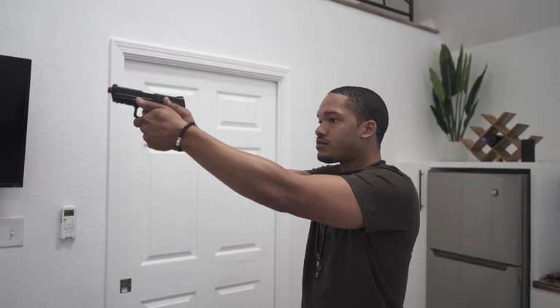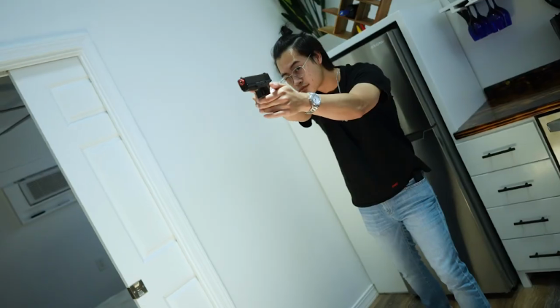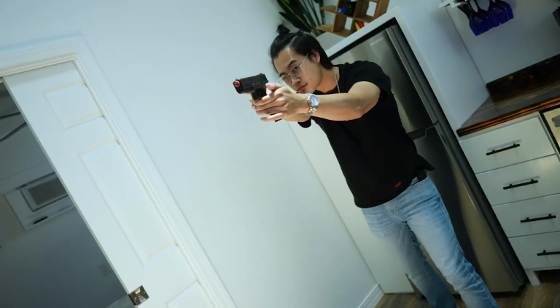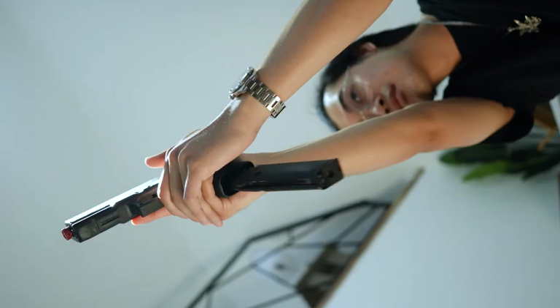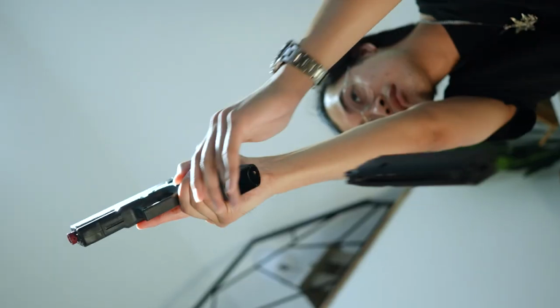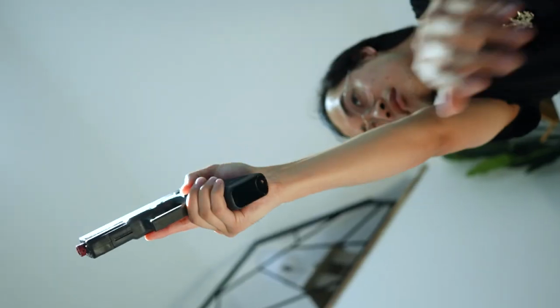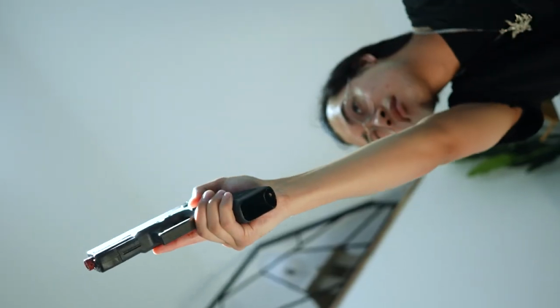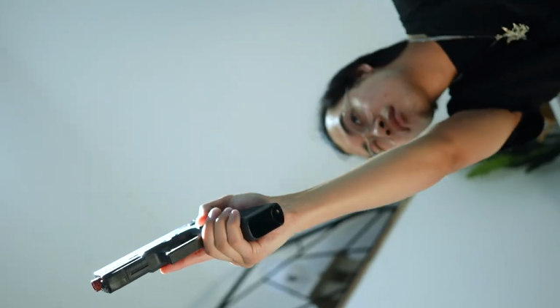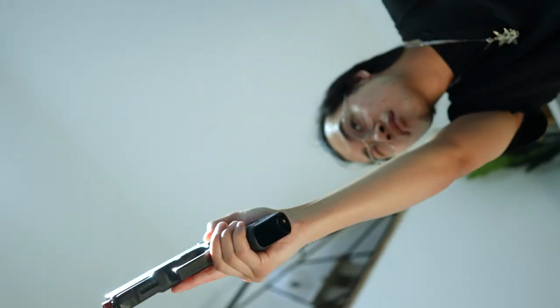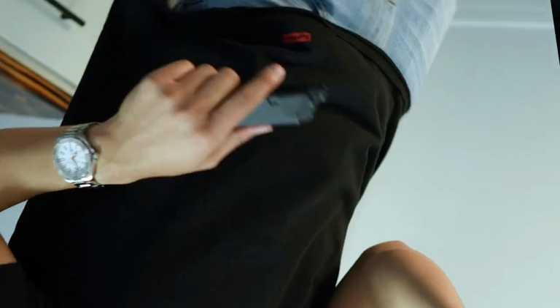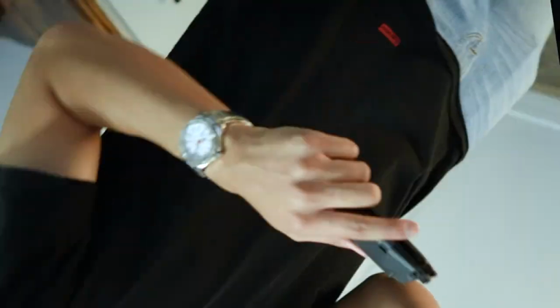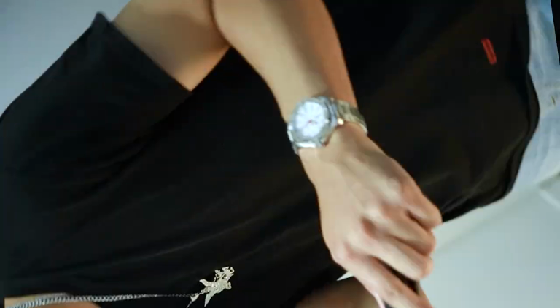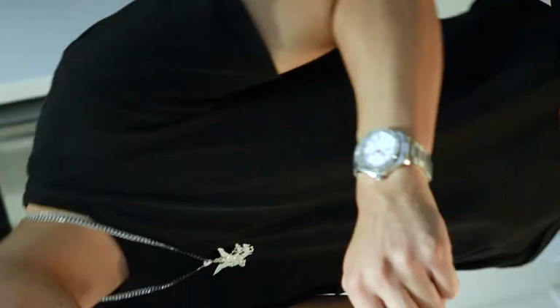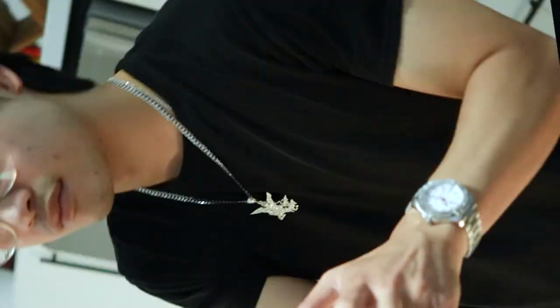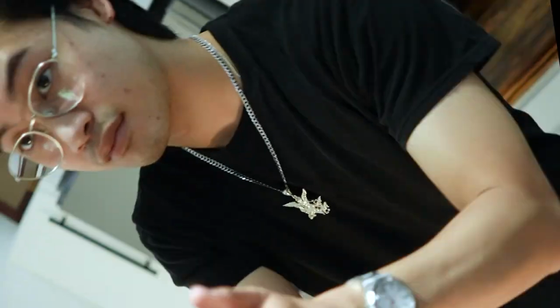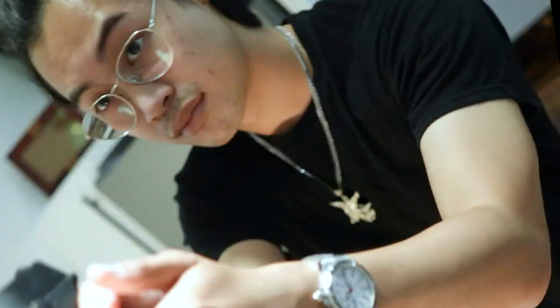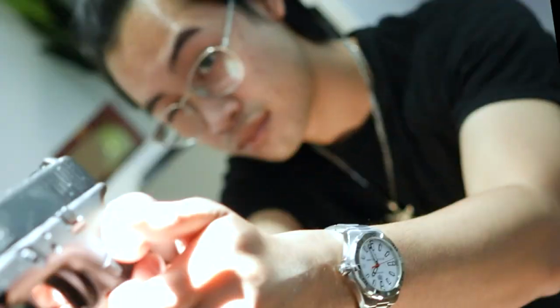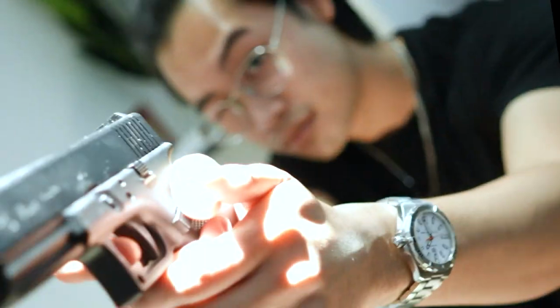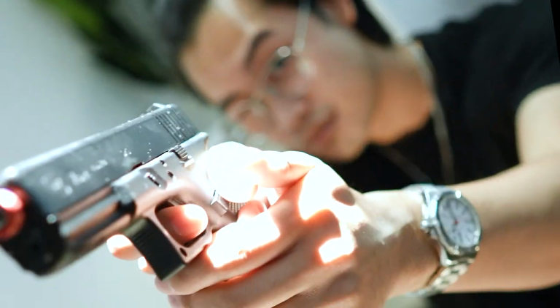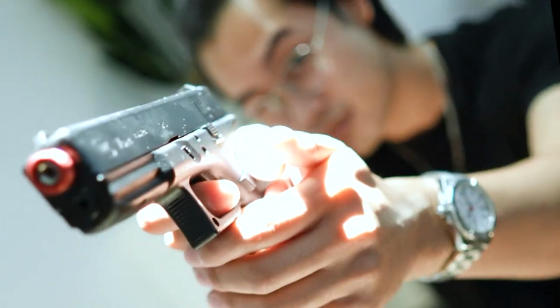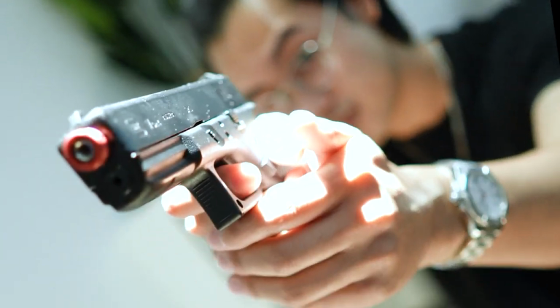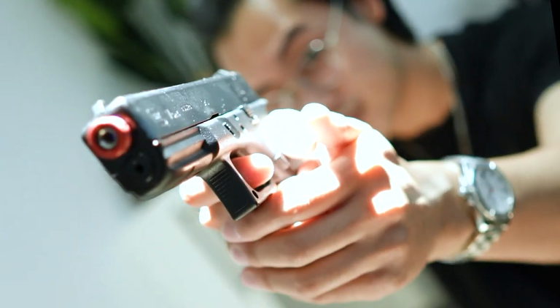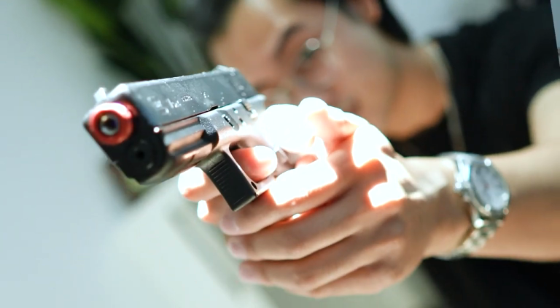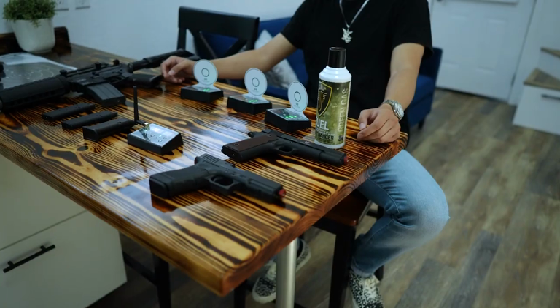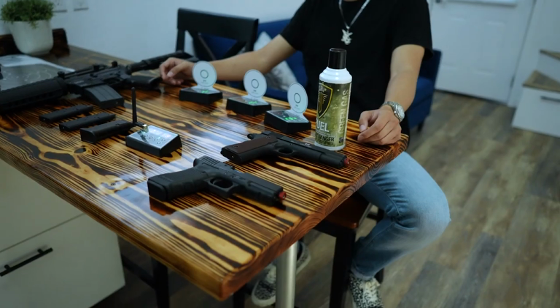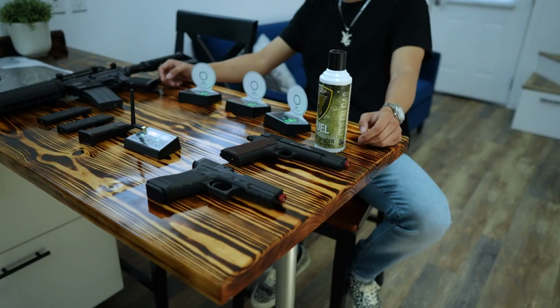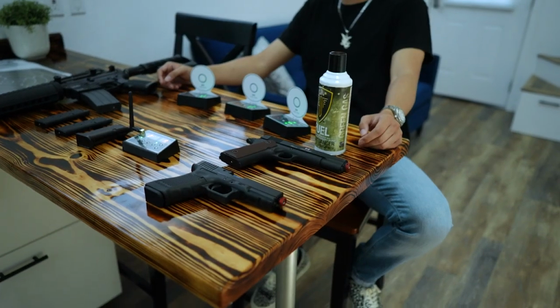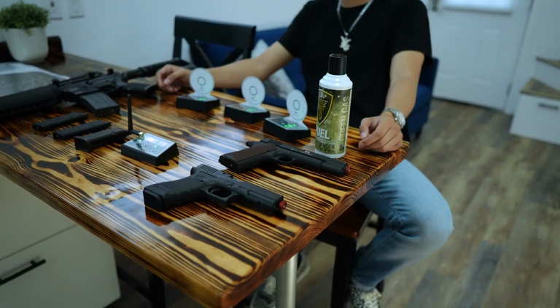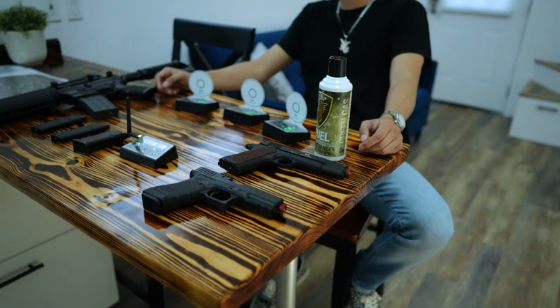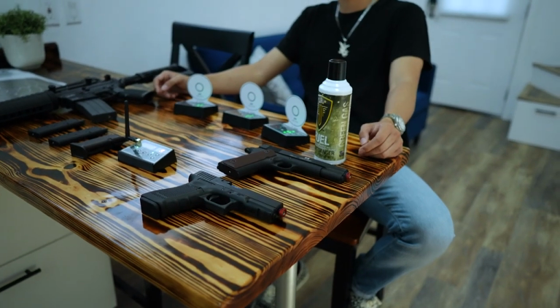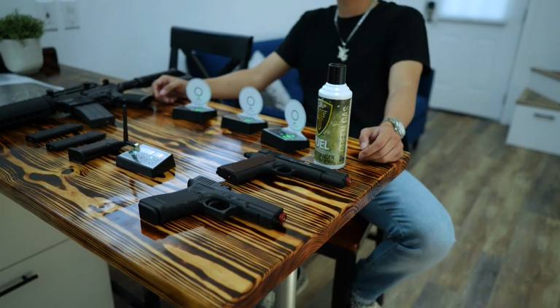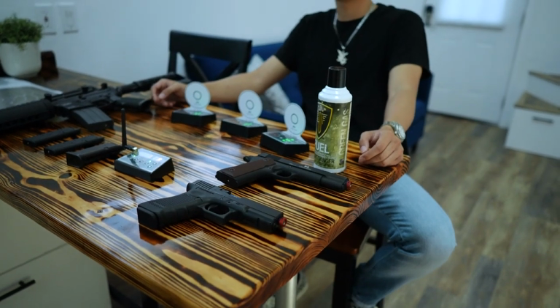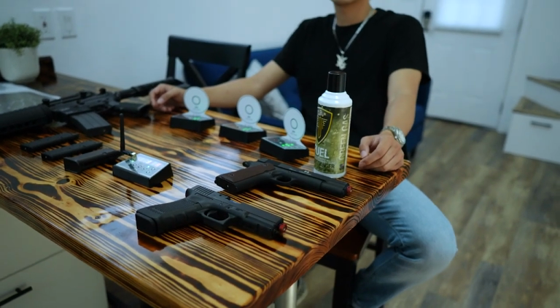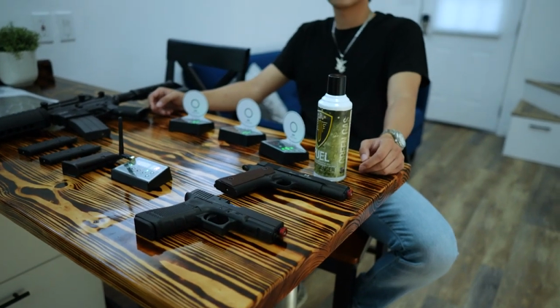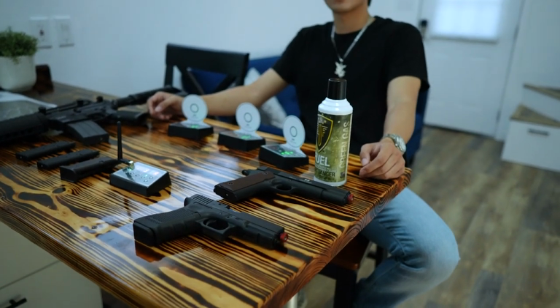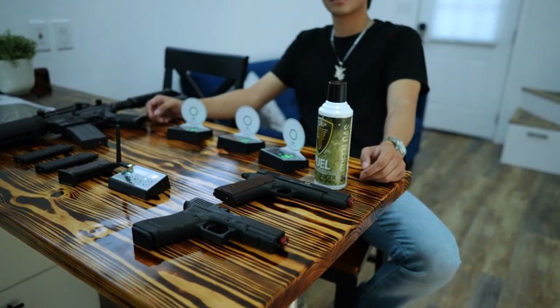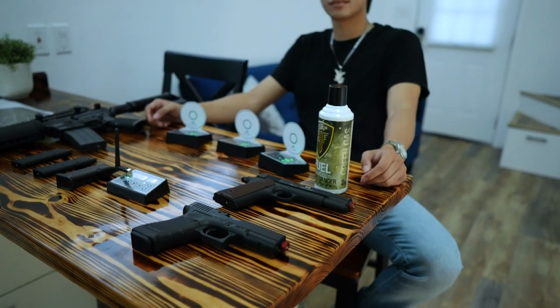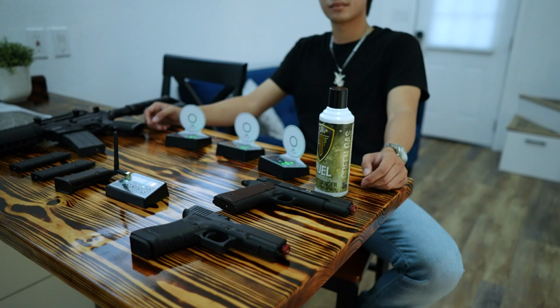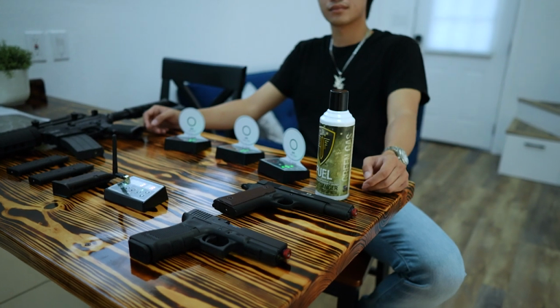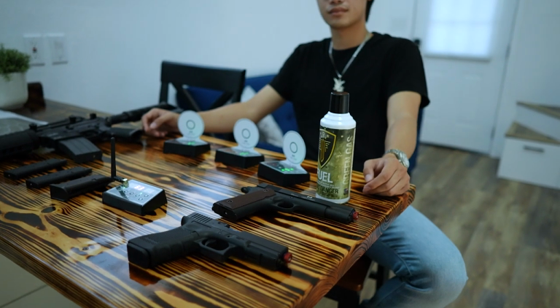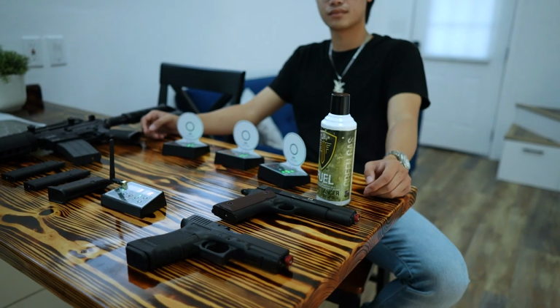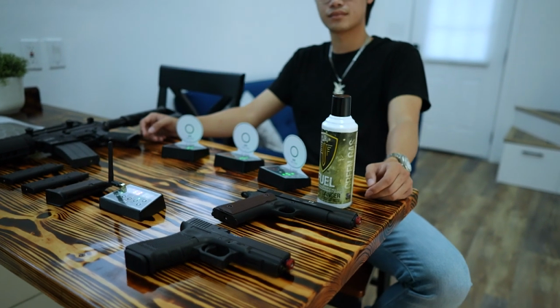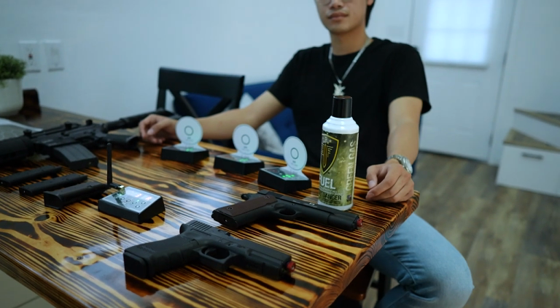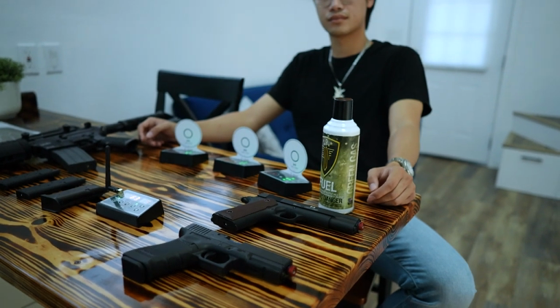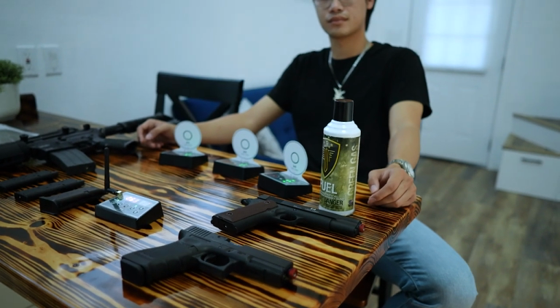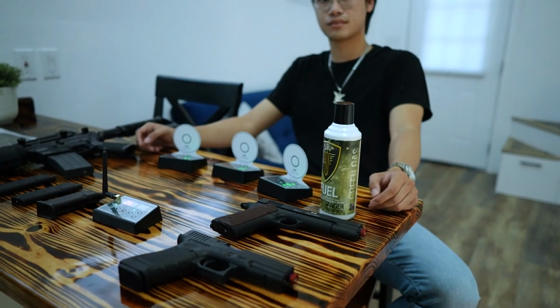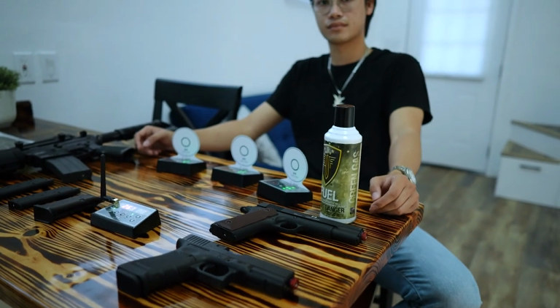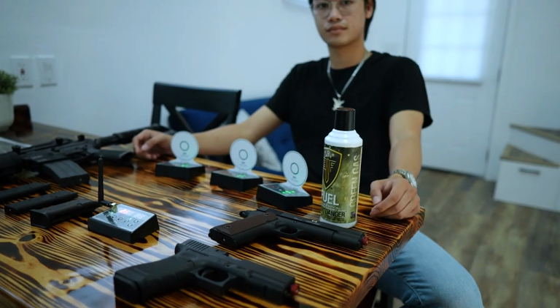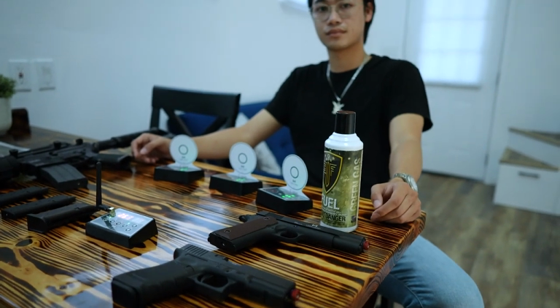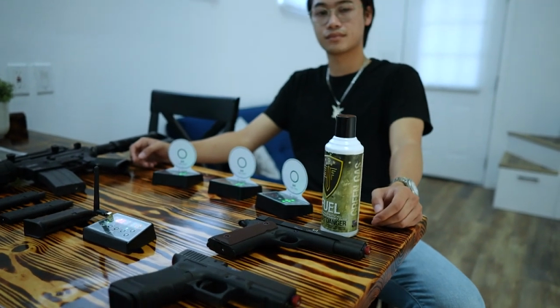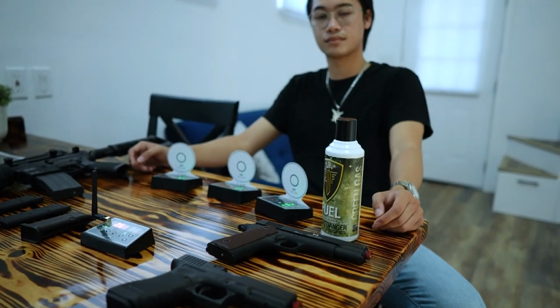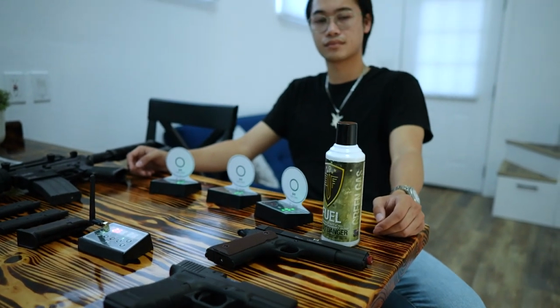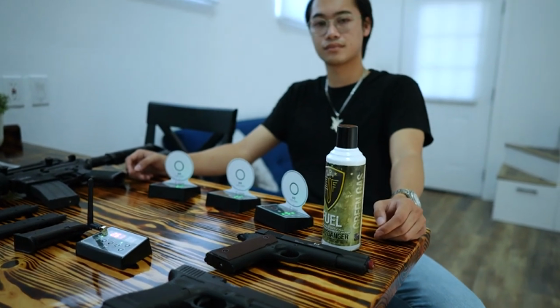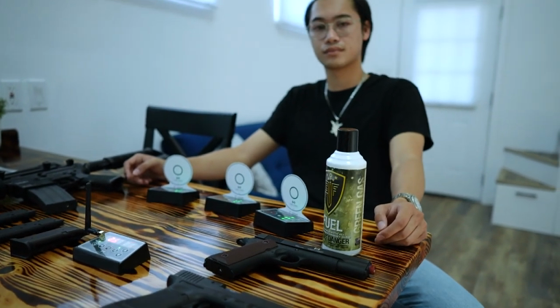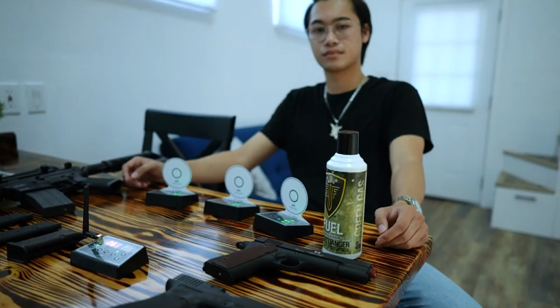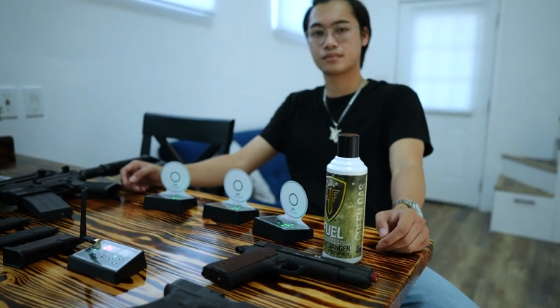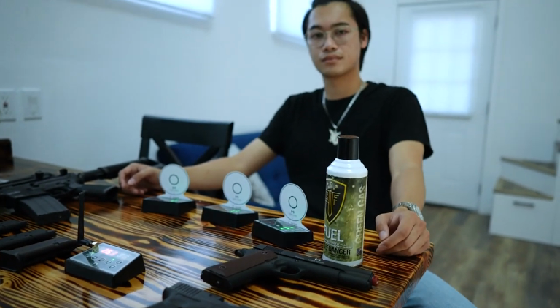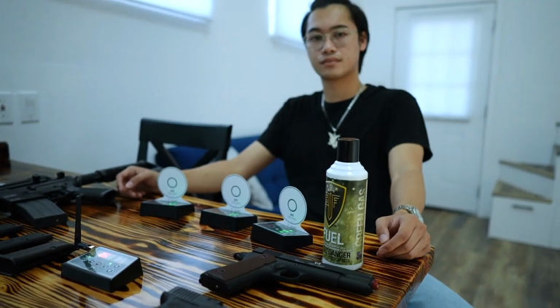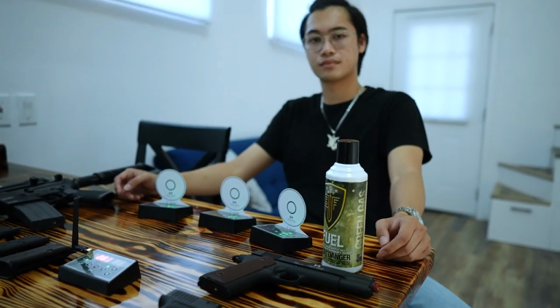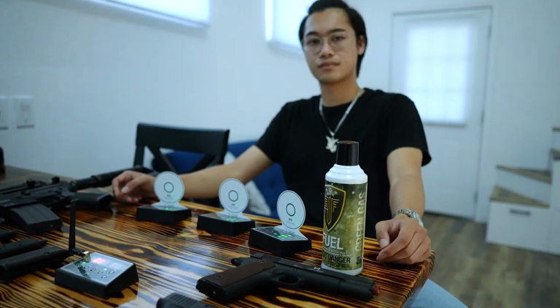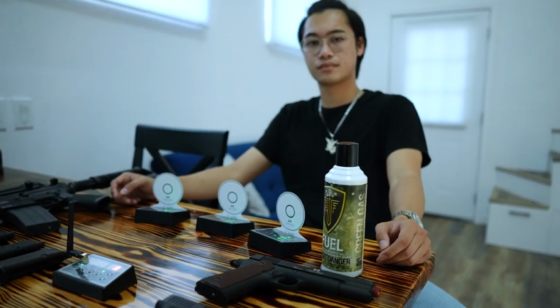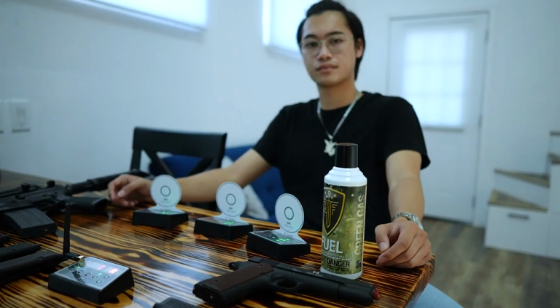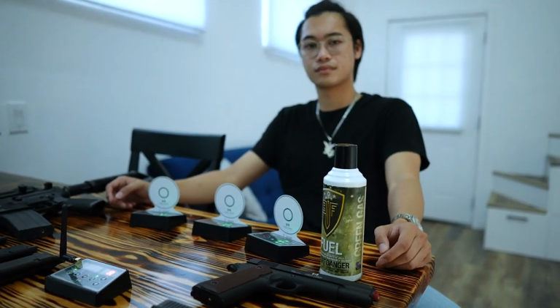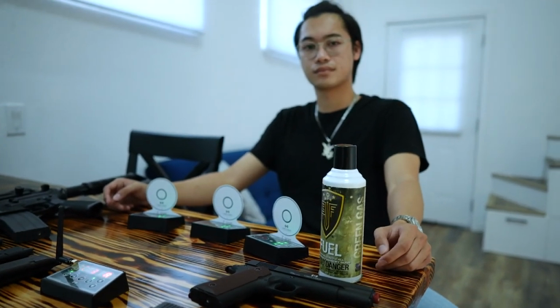Train smarter and get the results you need. The IMTTS system controller, available at laserammo.com.